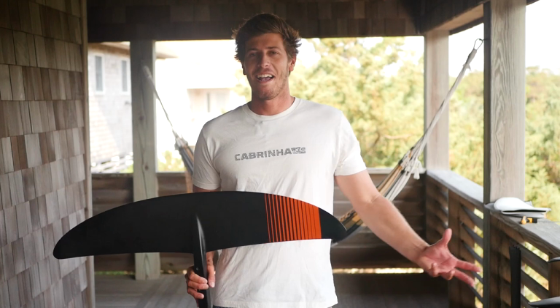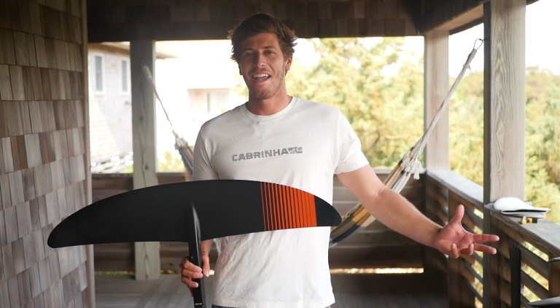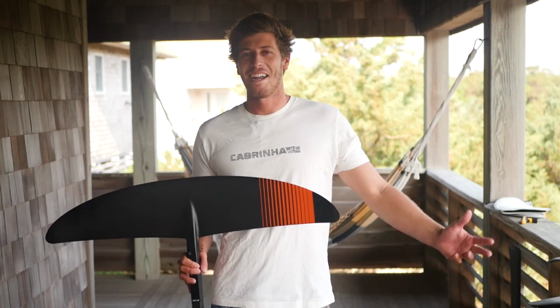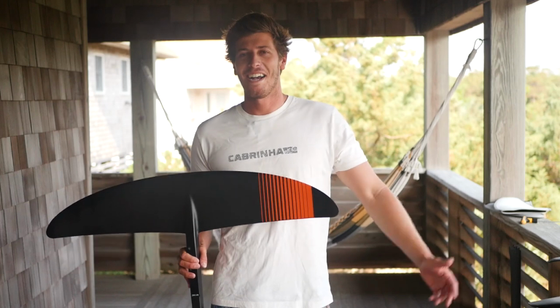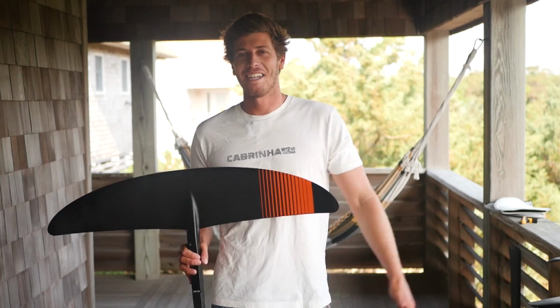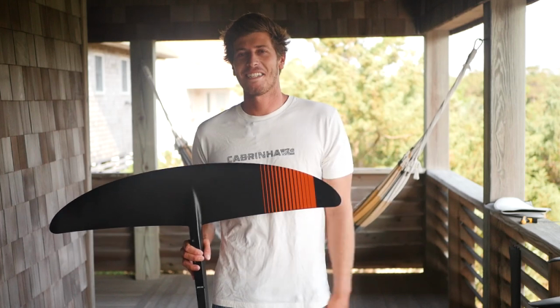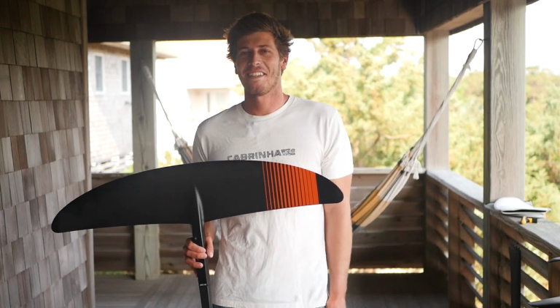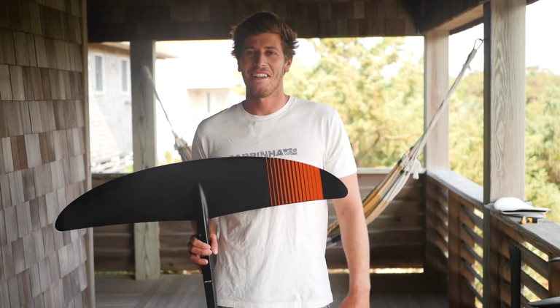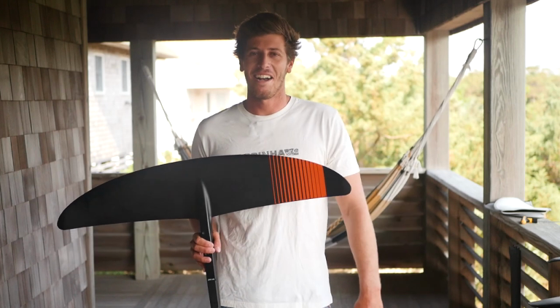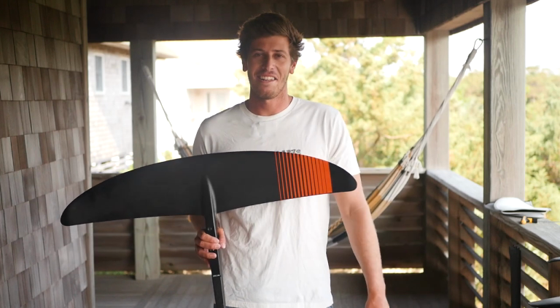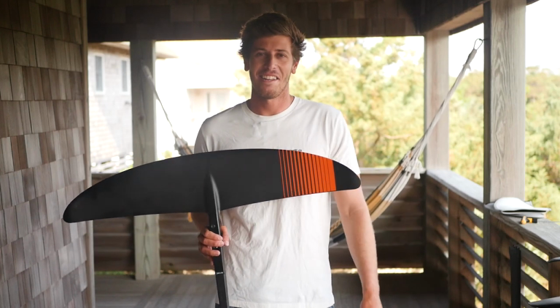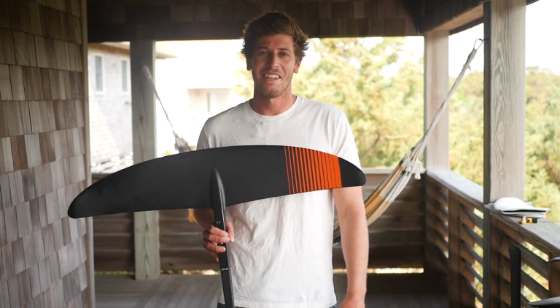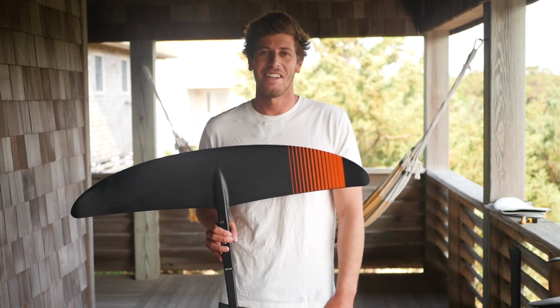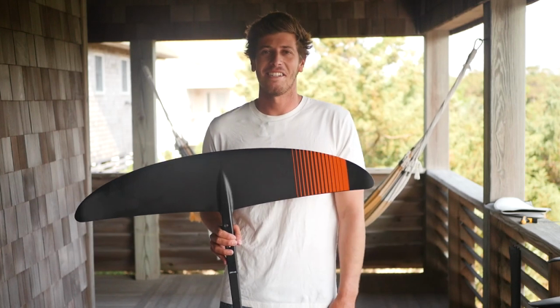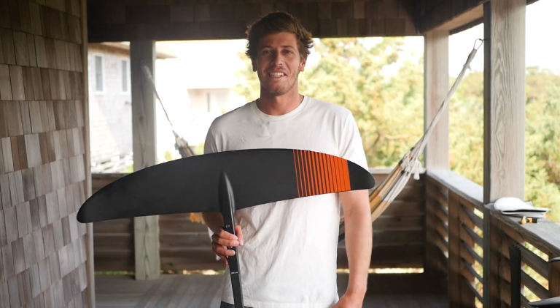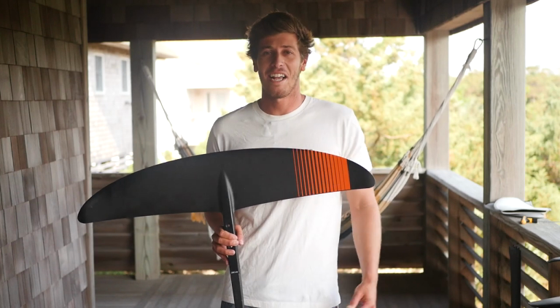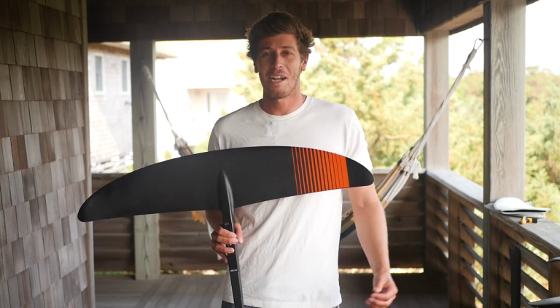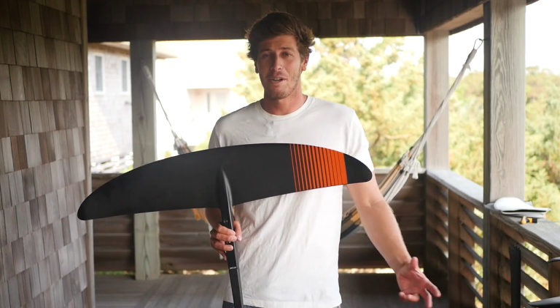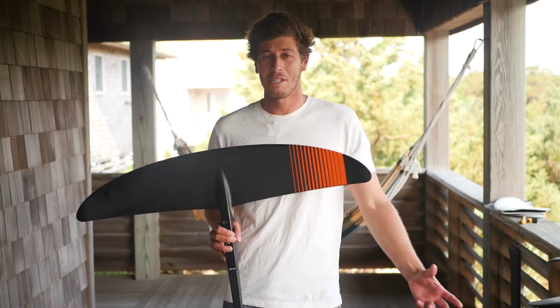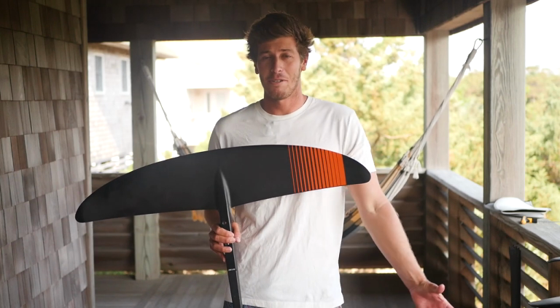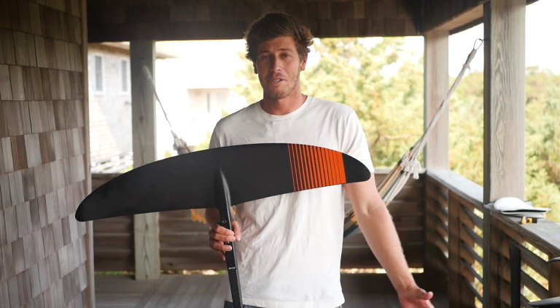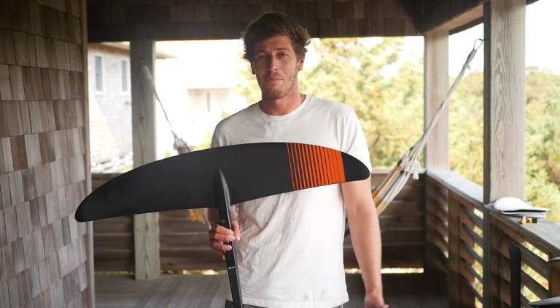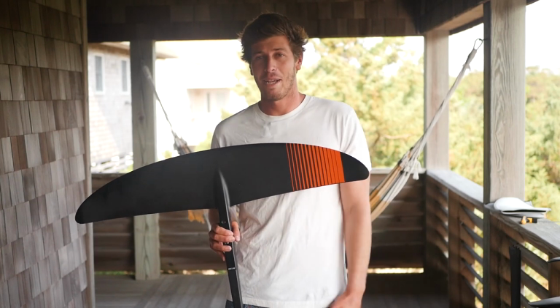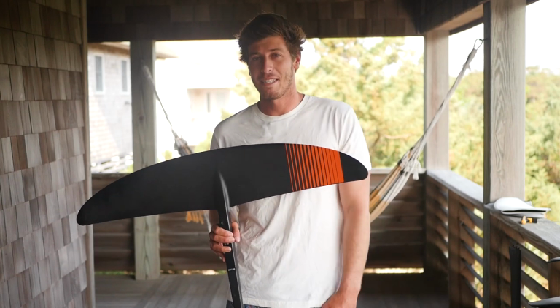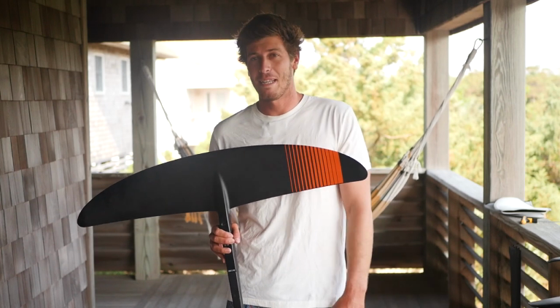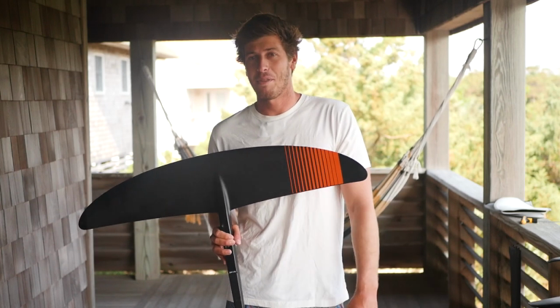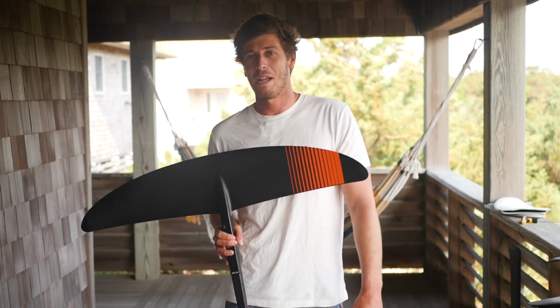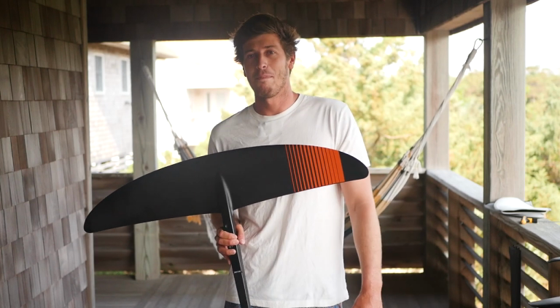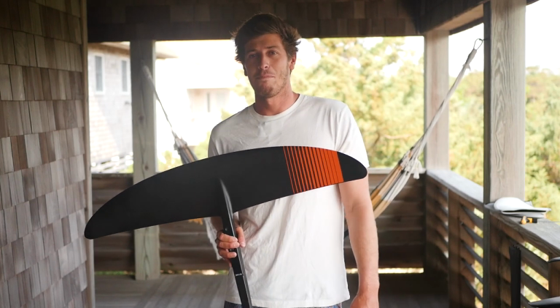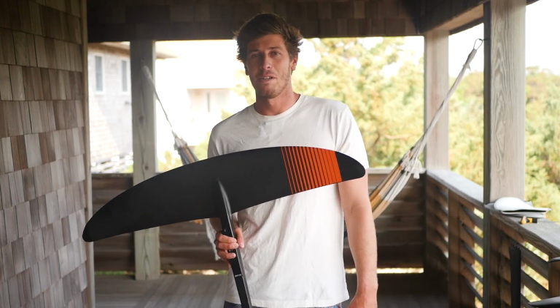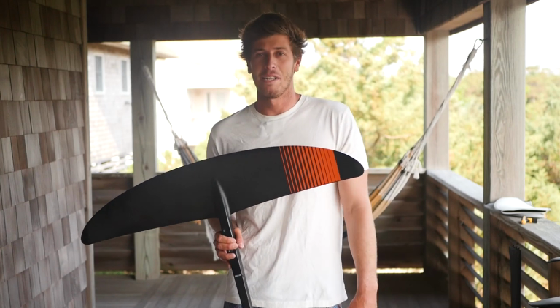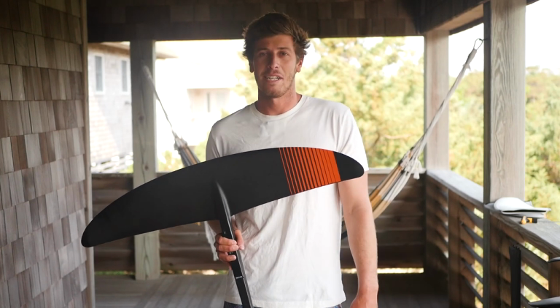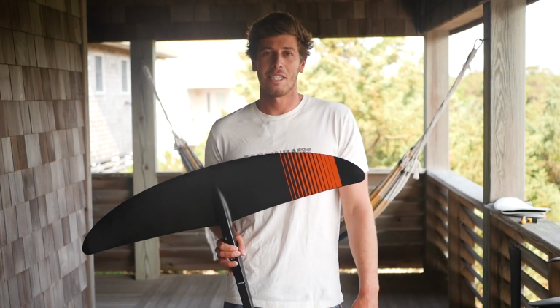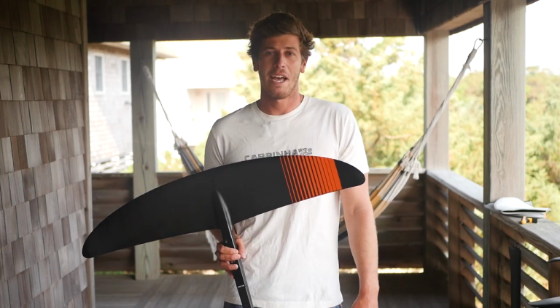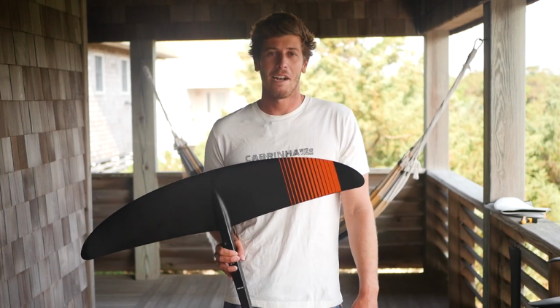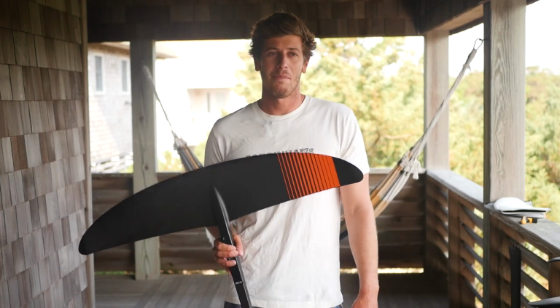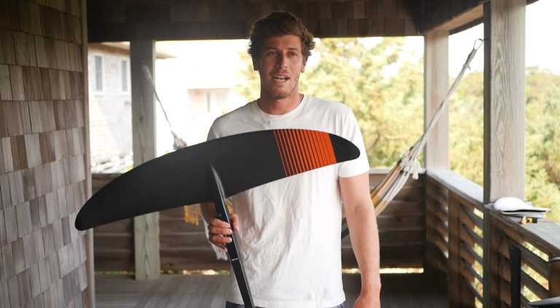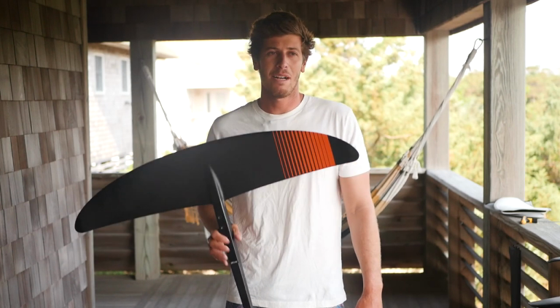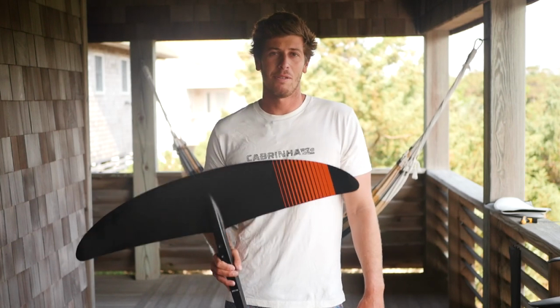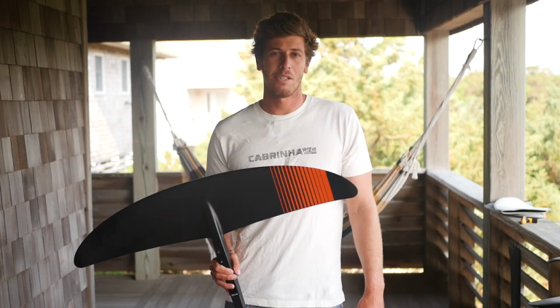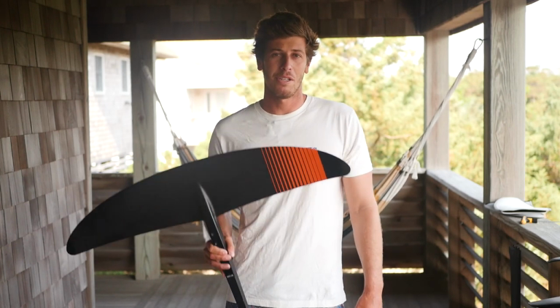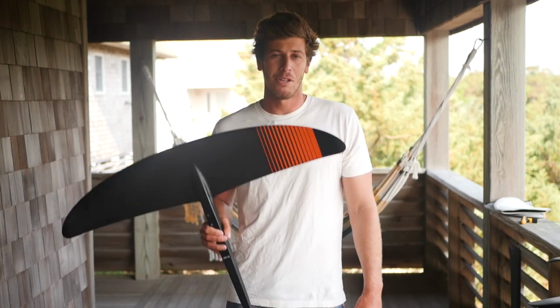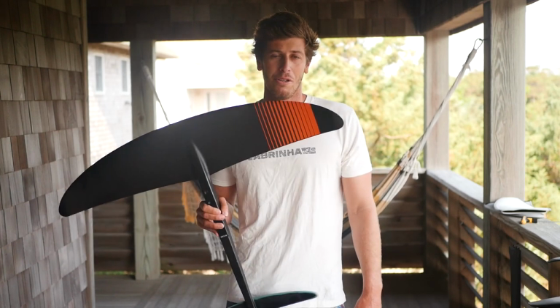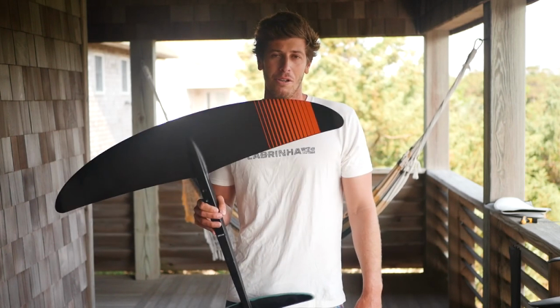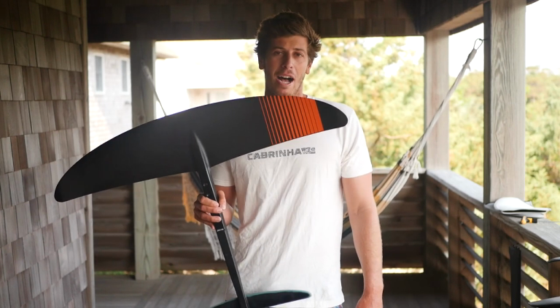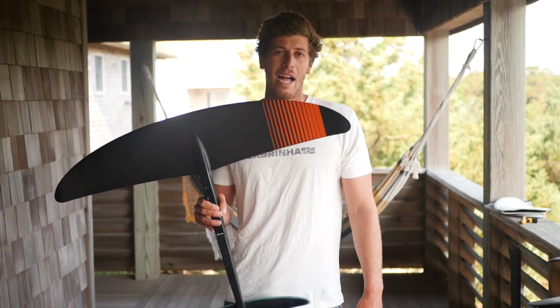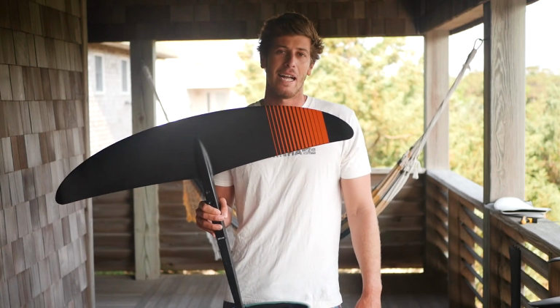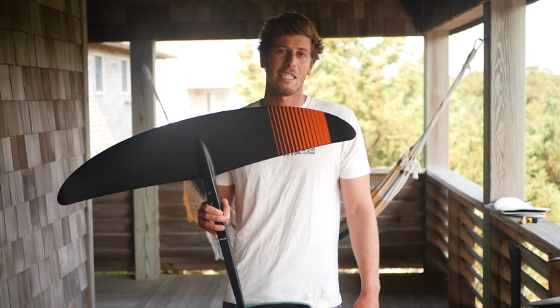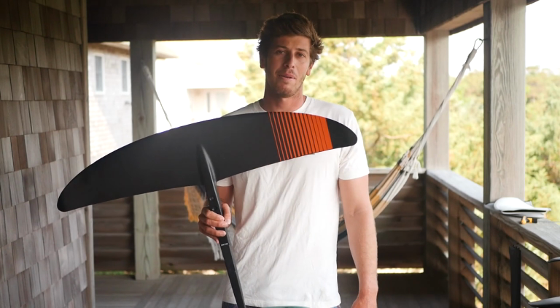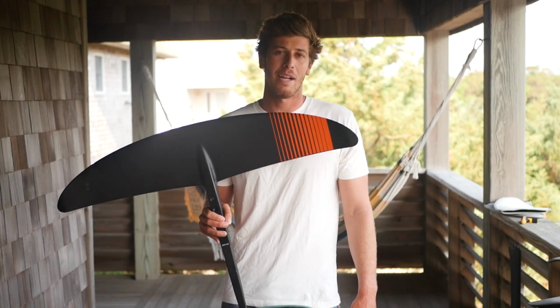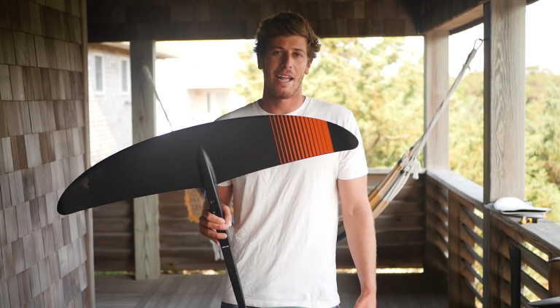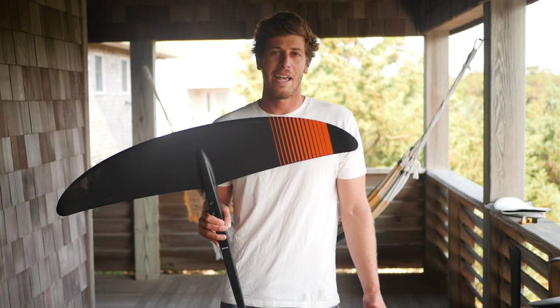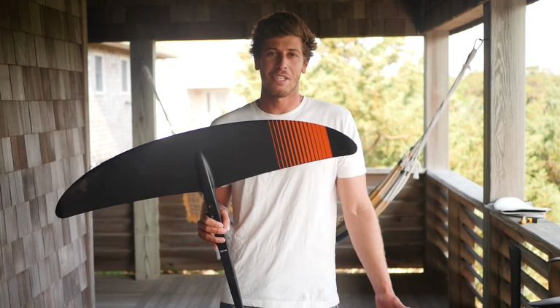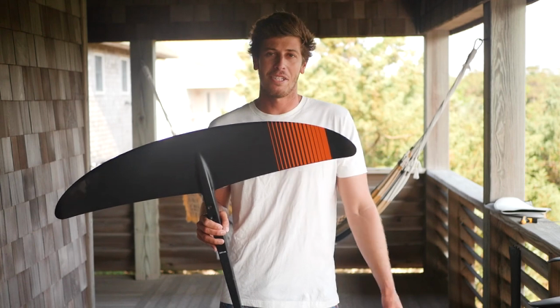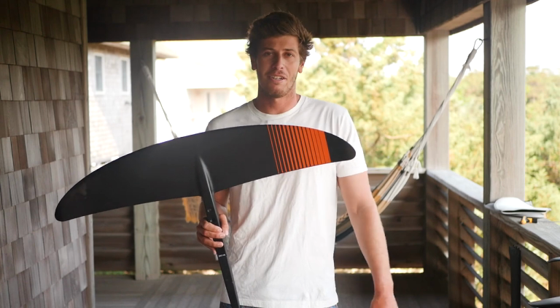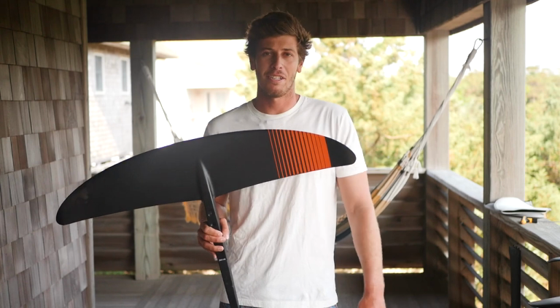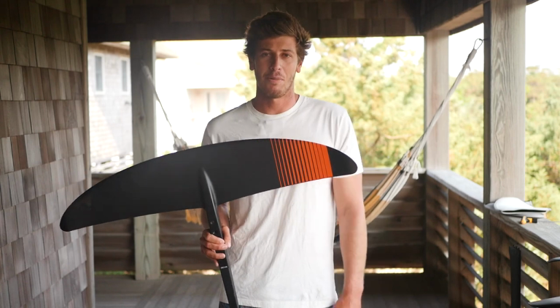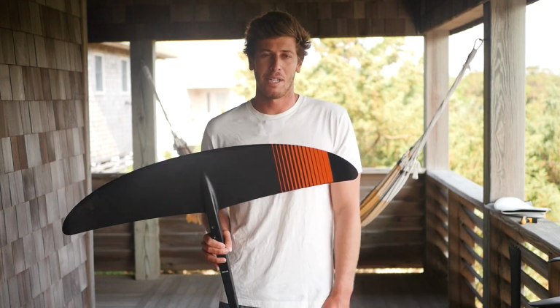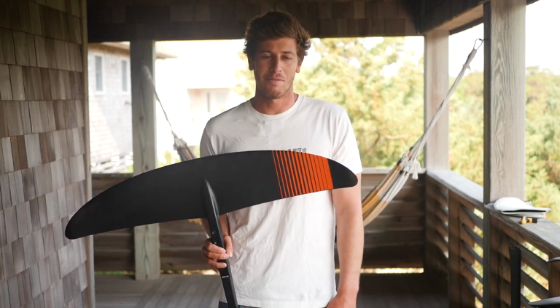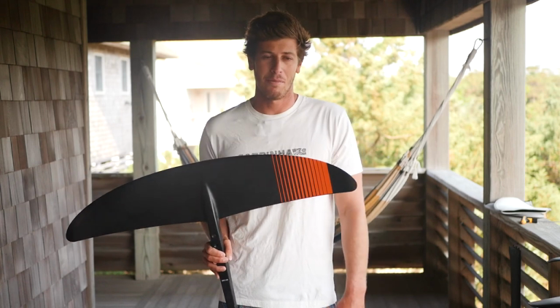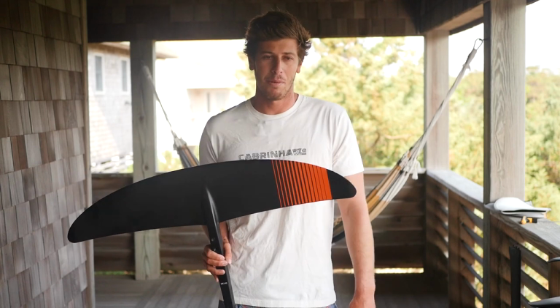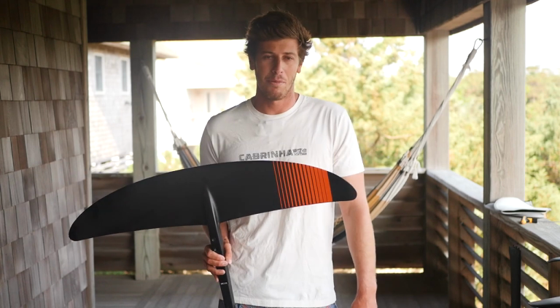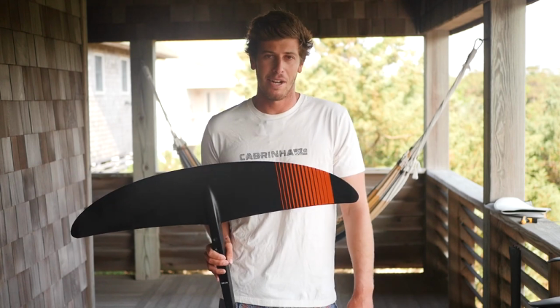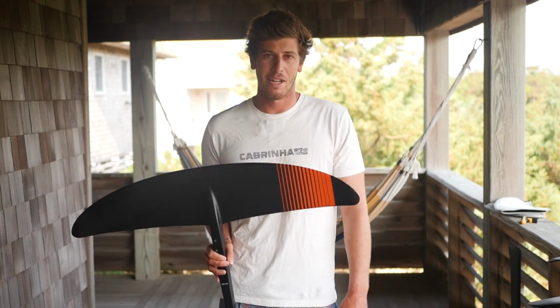Hey guys, Kiahi here. Today I want to talk to you about something I'm really excited about, which are the new High Aspect H-Series wings from Cabrinha.